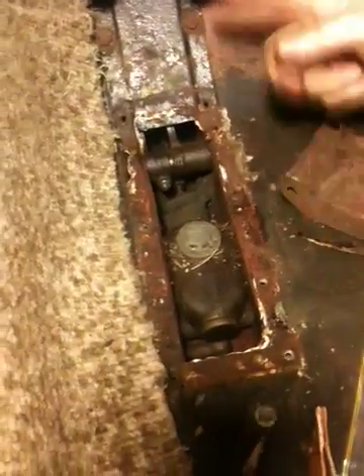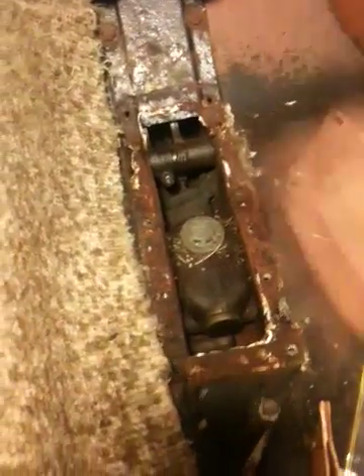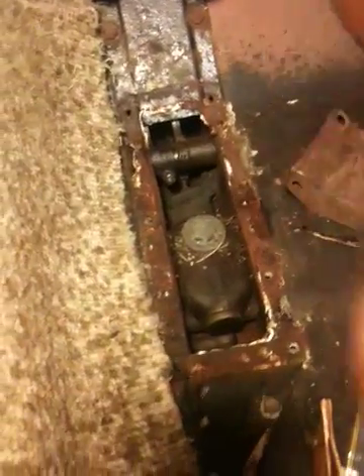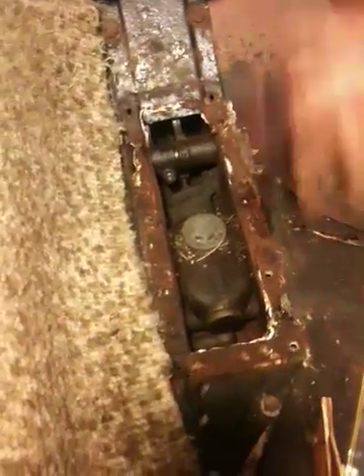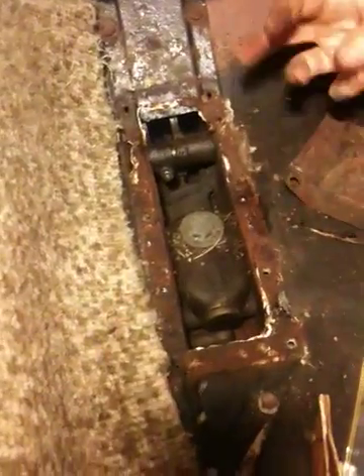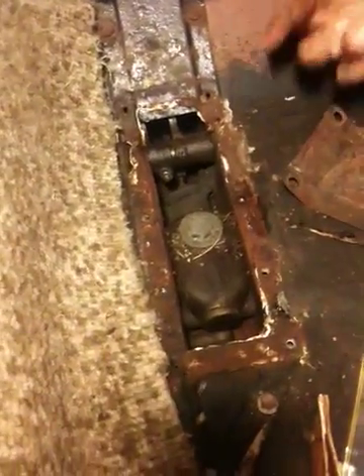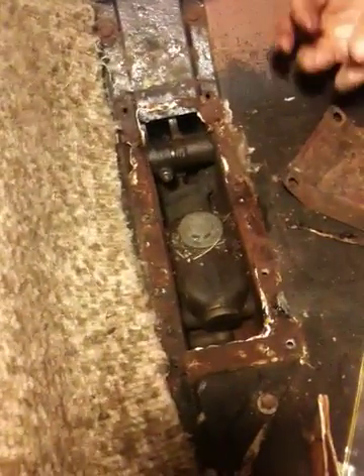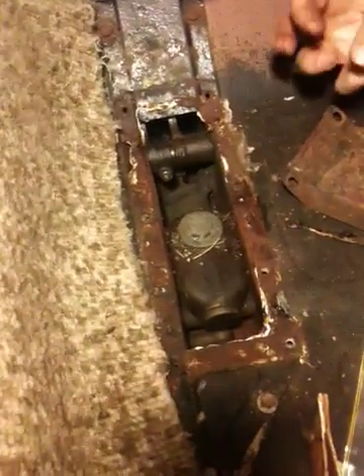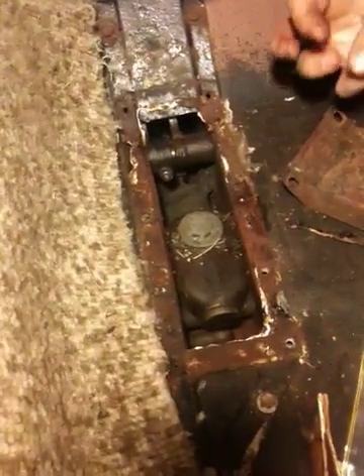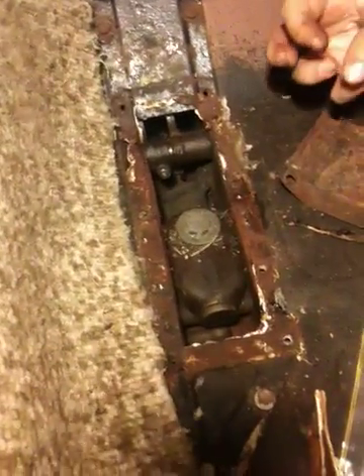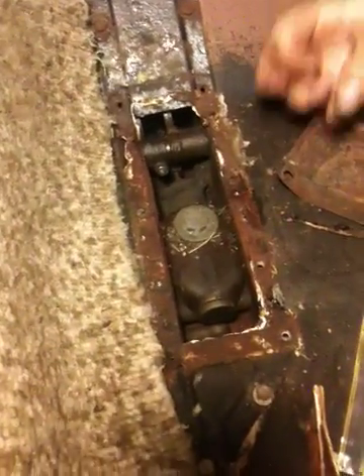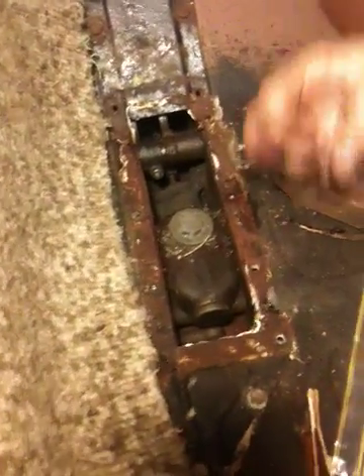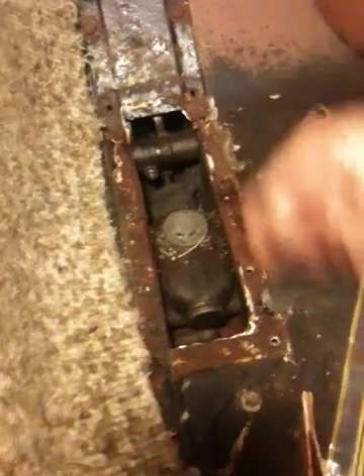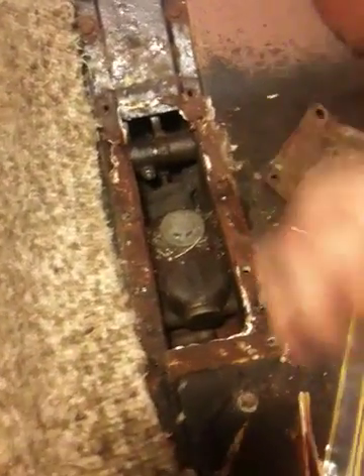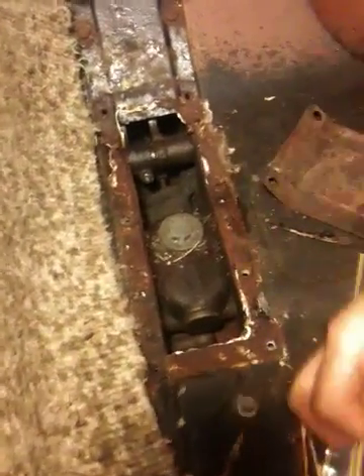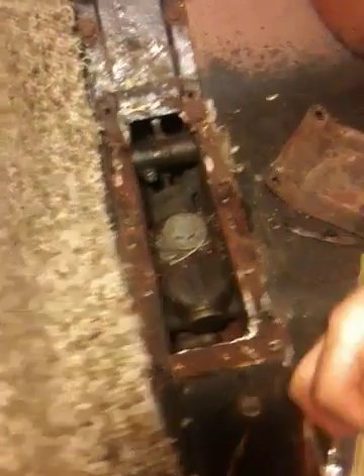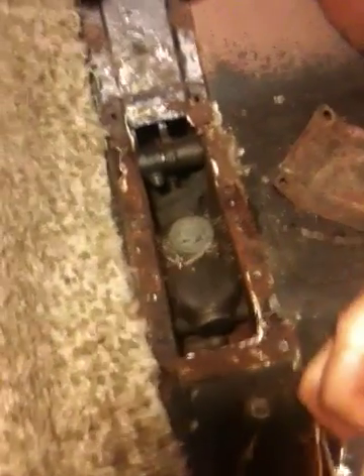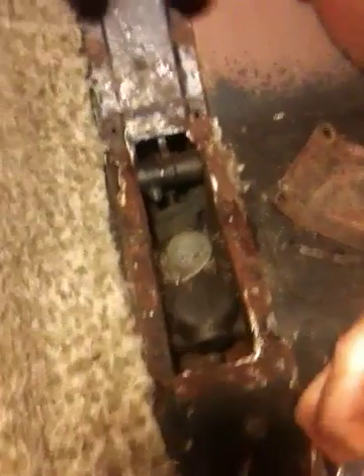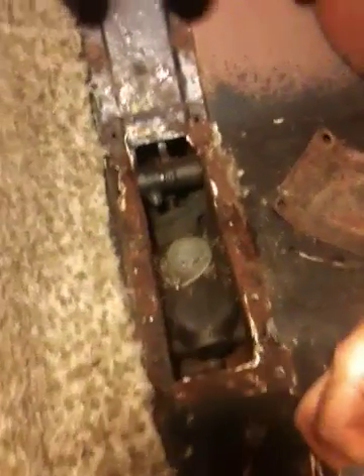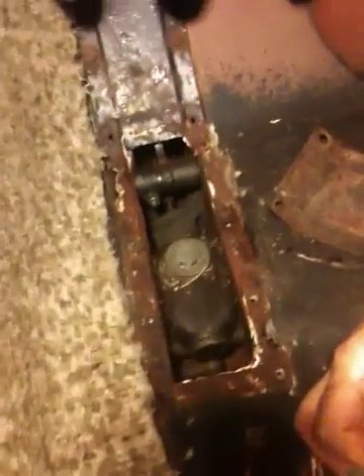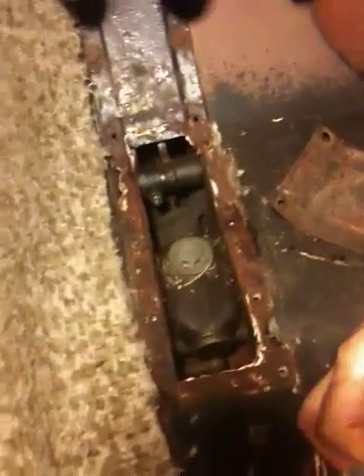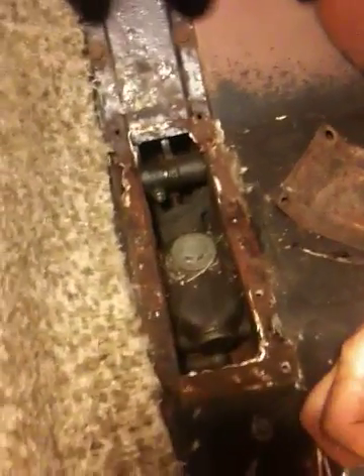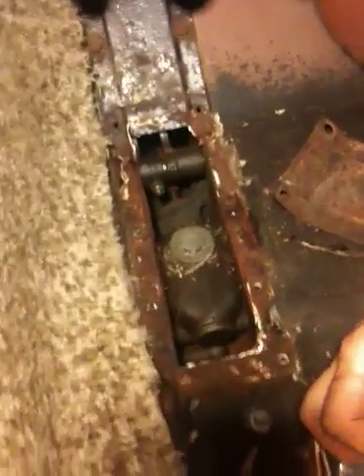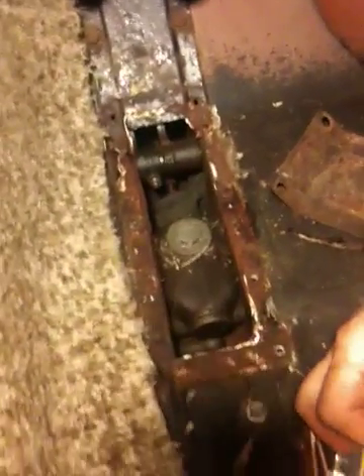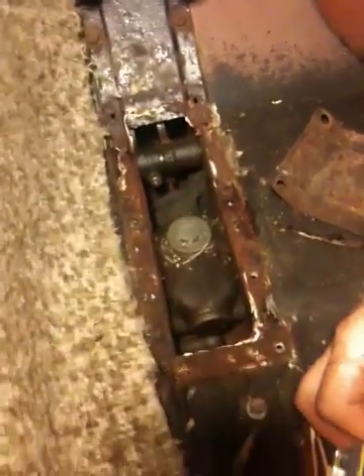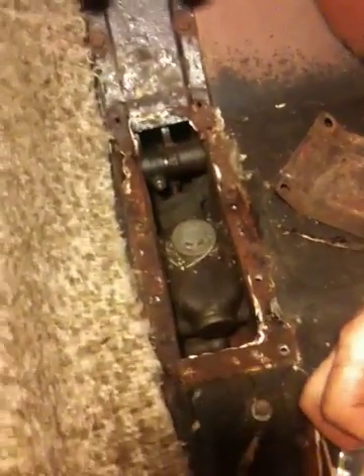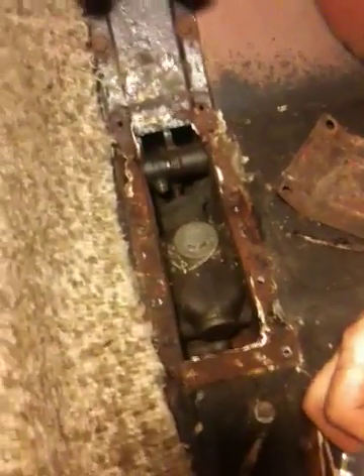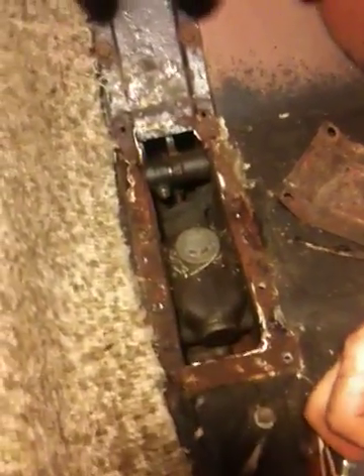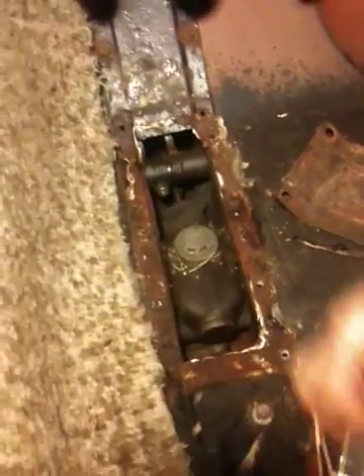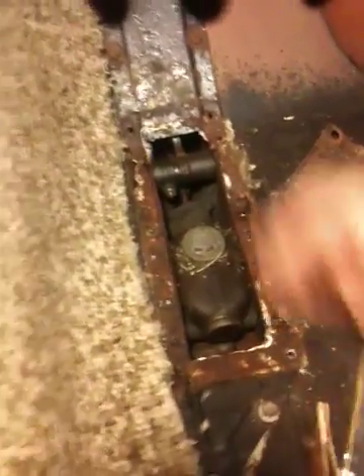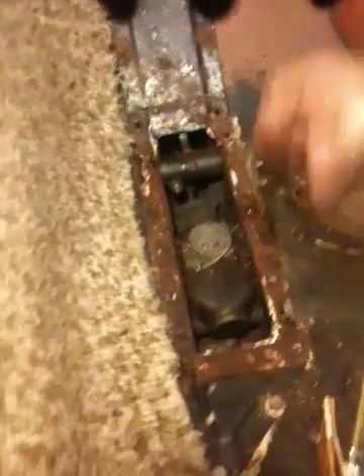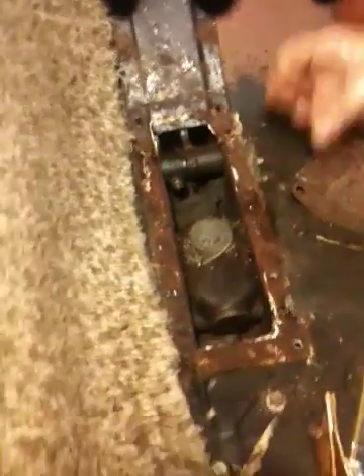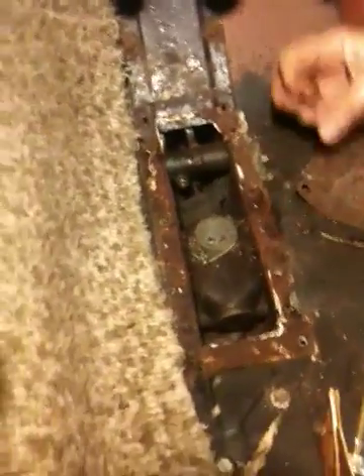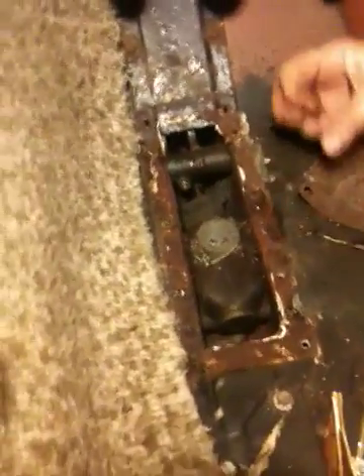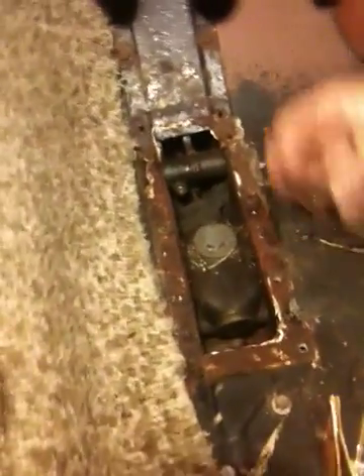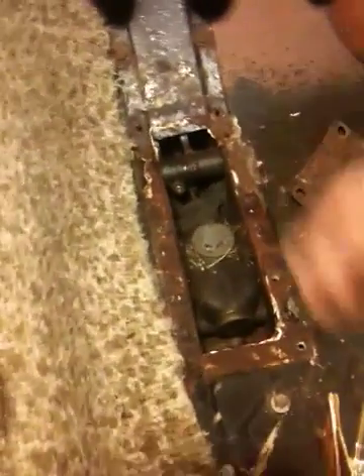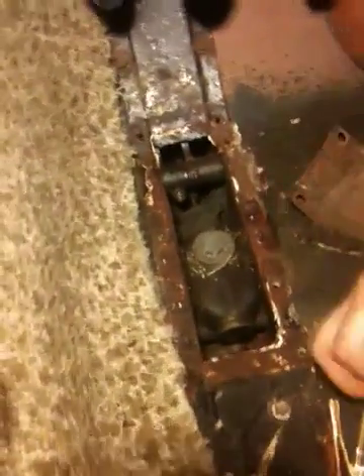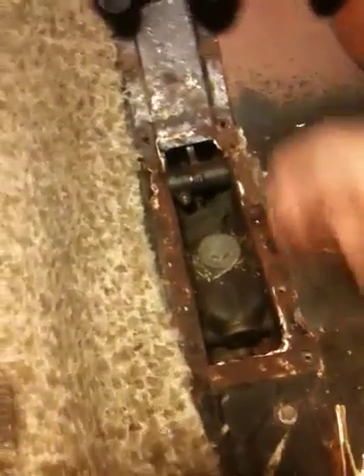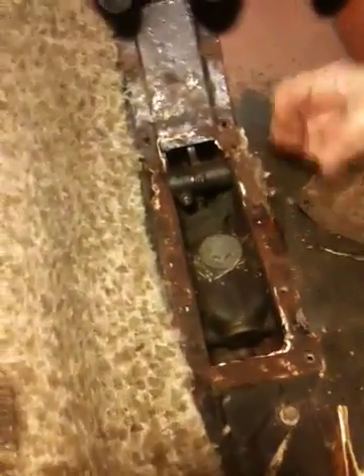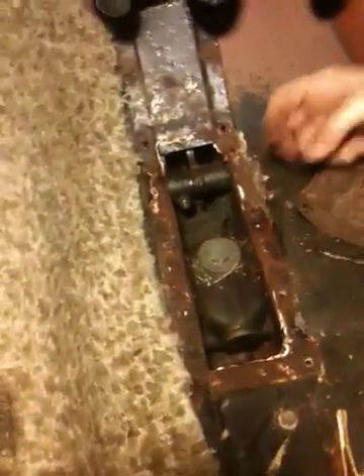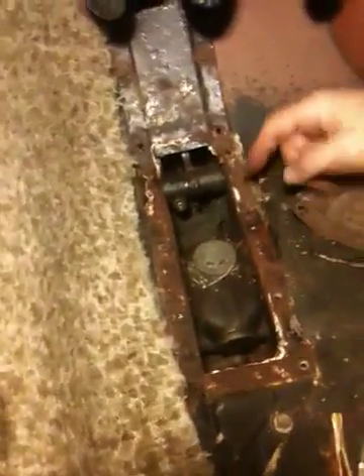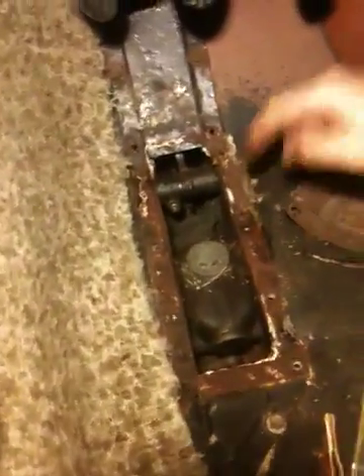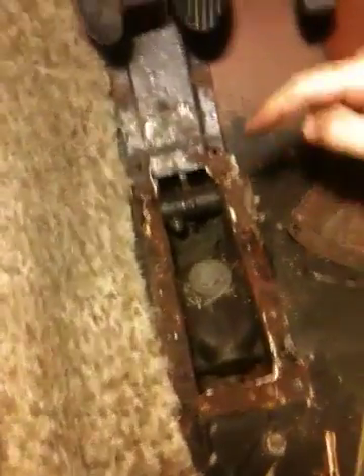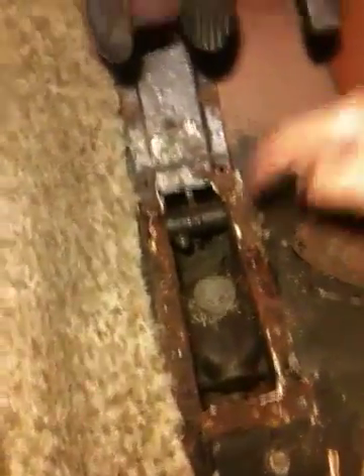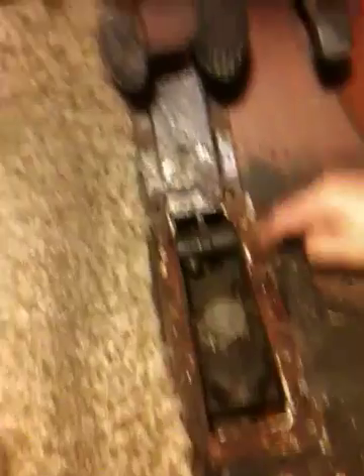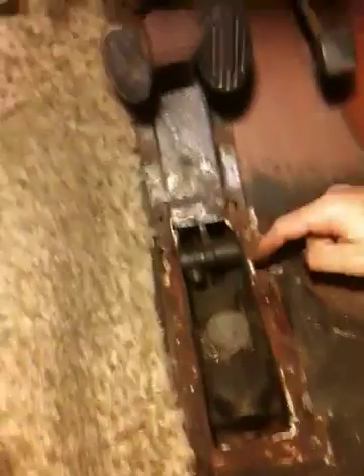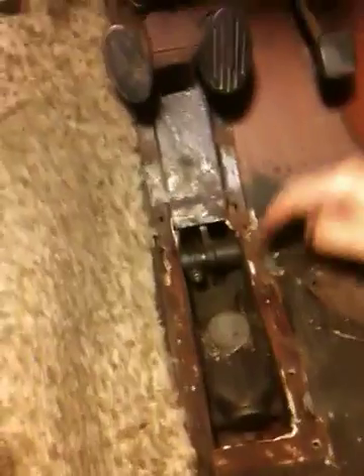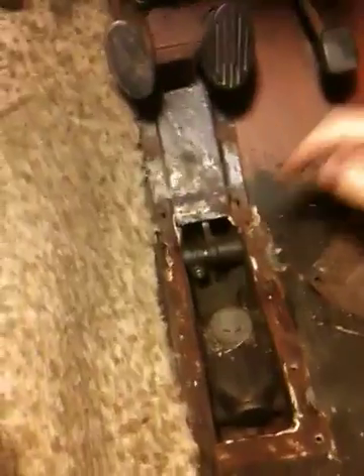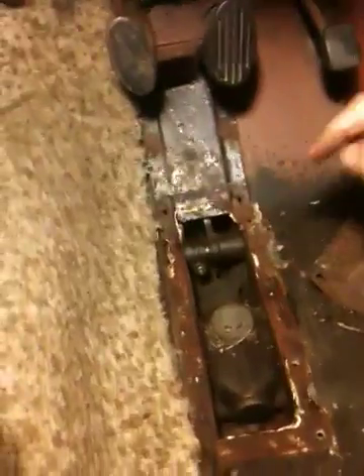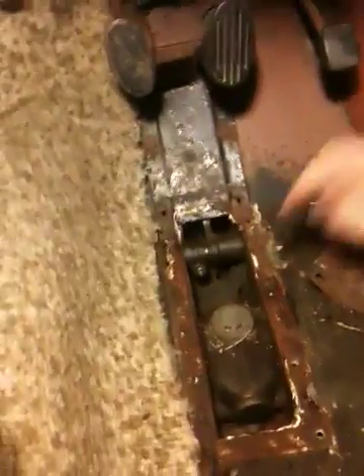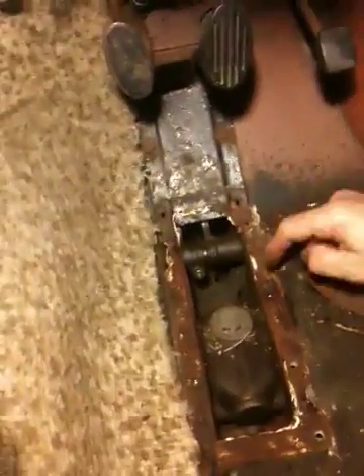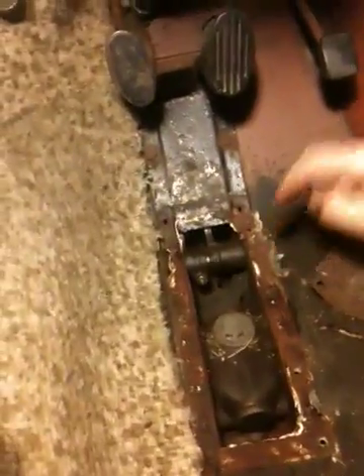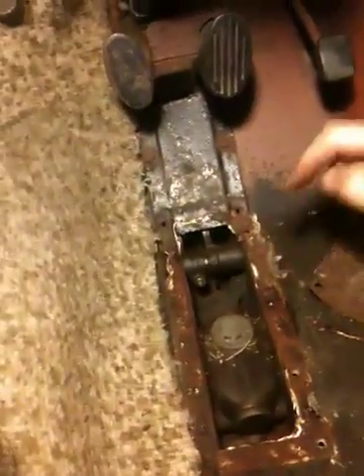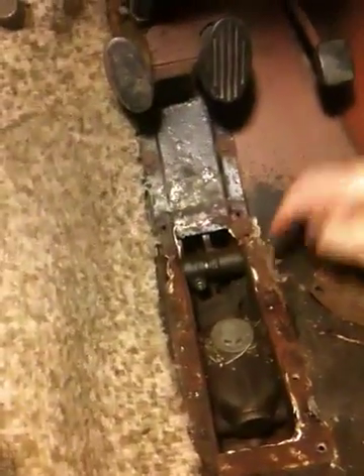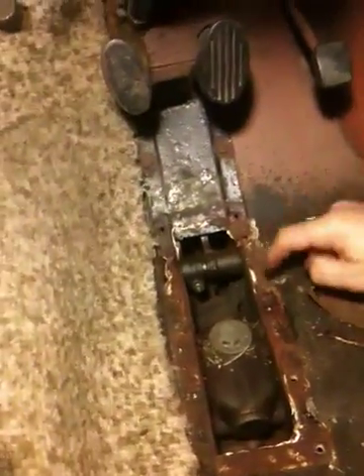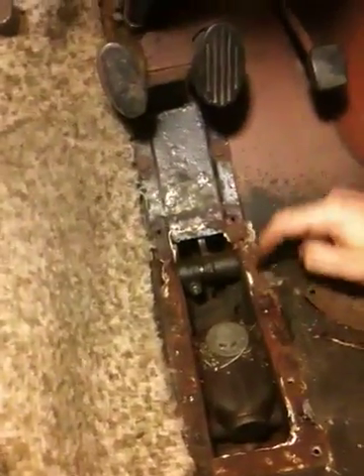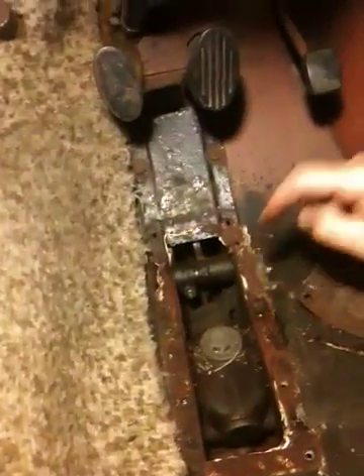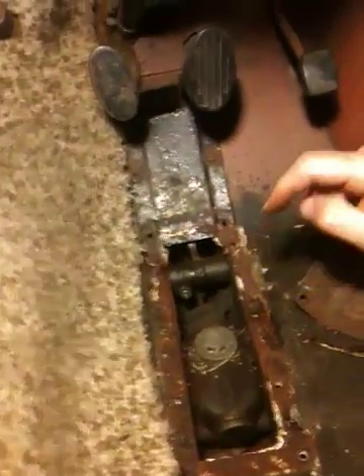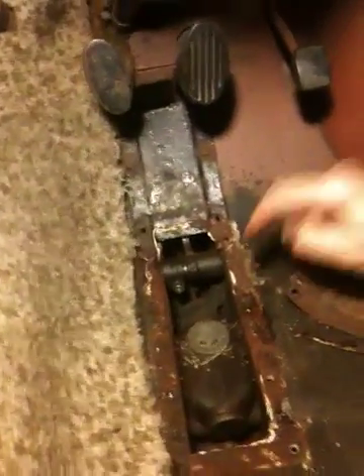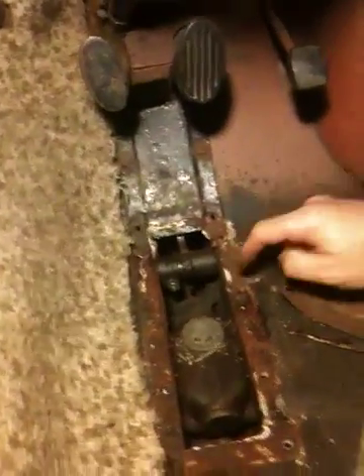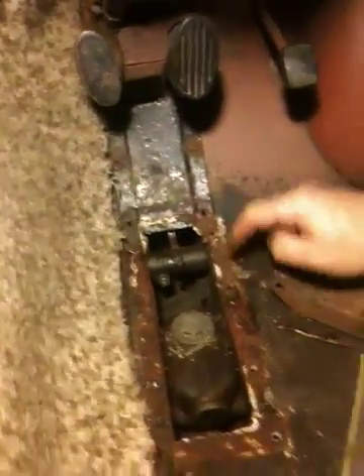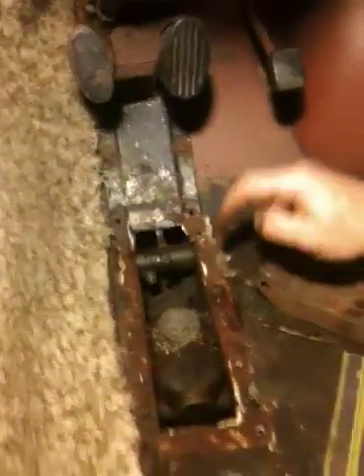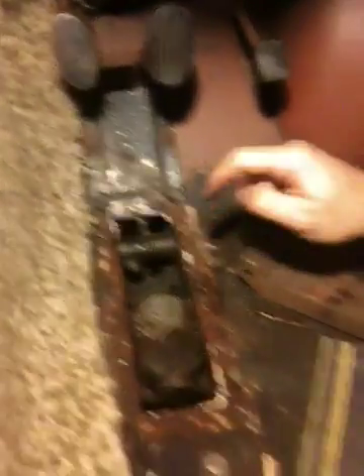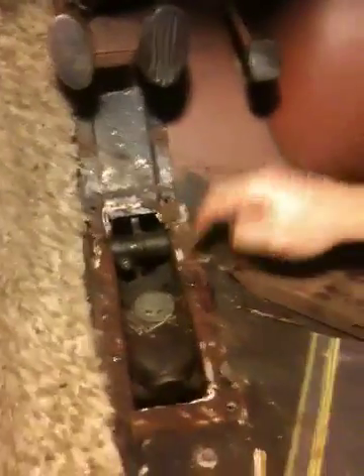Instead of being pushed in, it's got to be sealed. Almost certainly, you'll need to replace the rubbers.